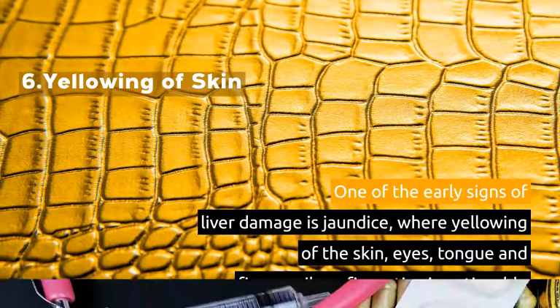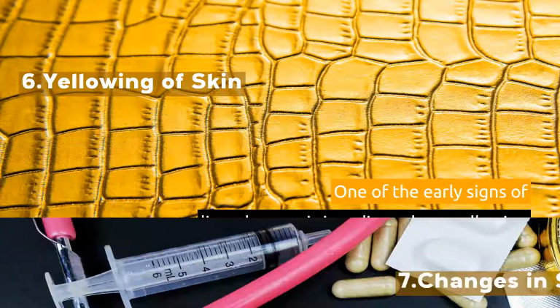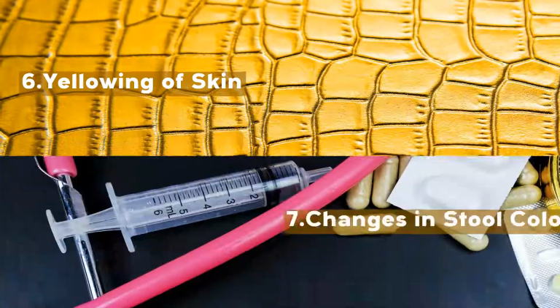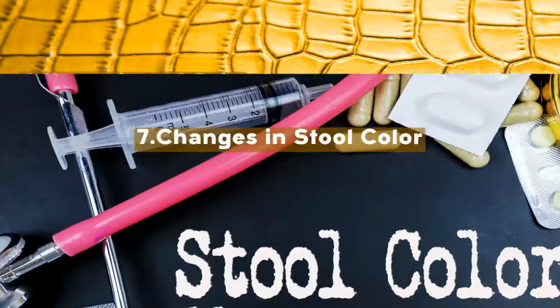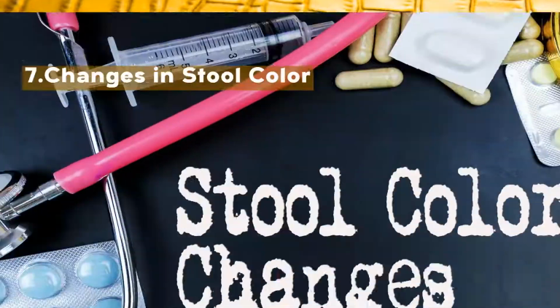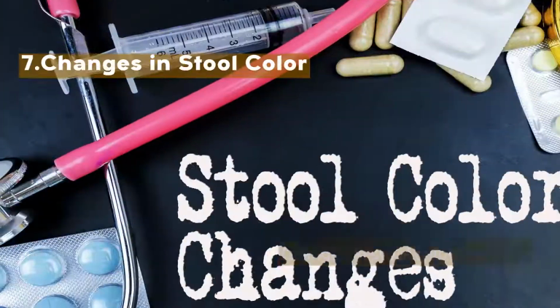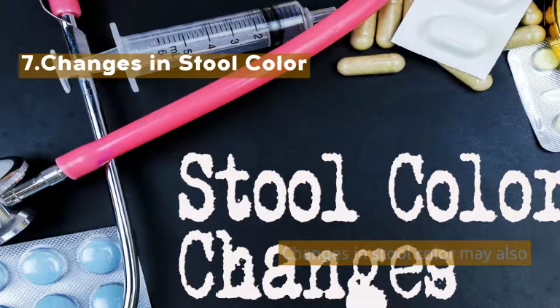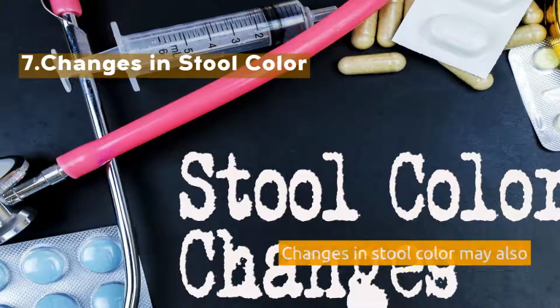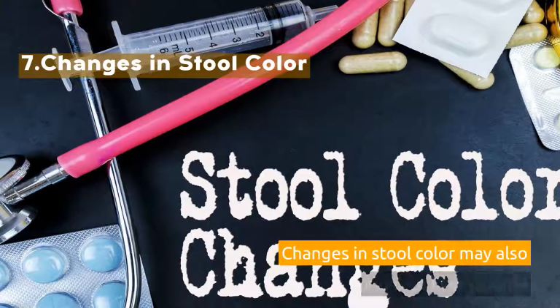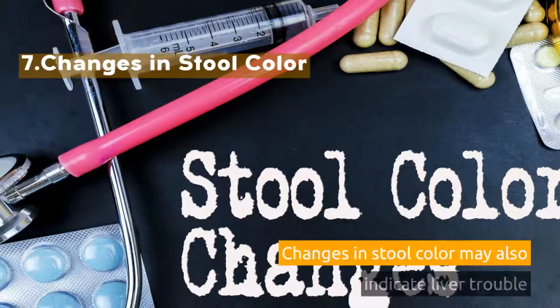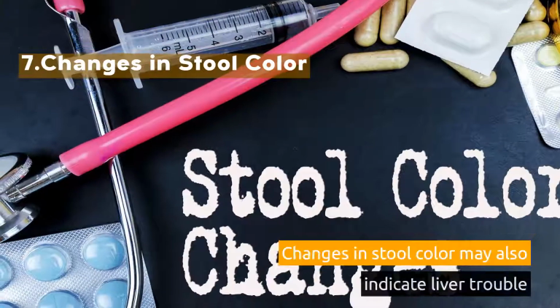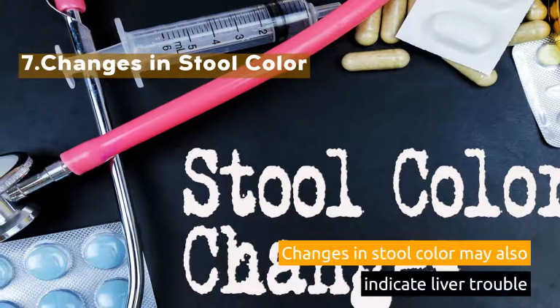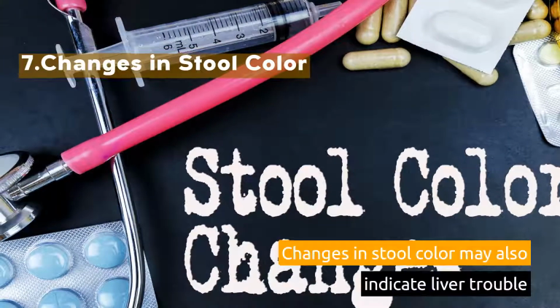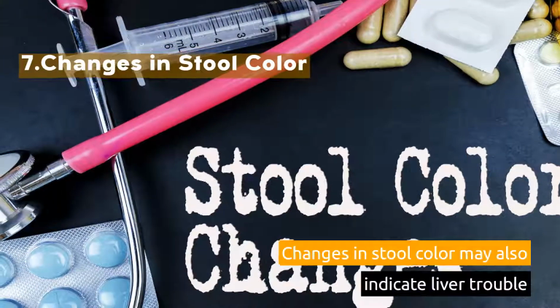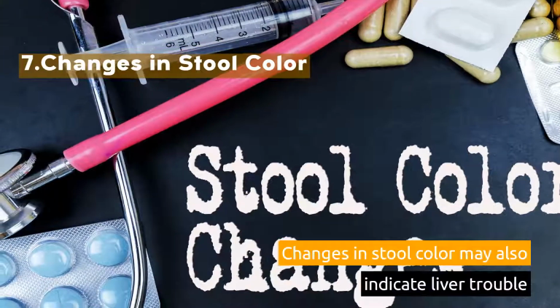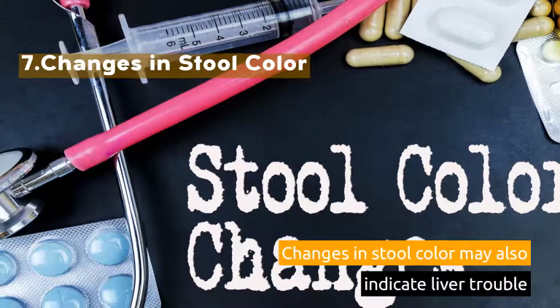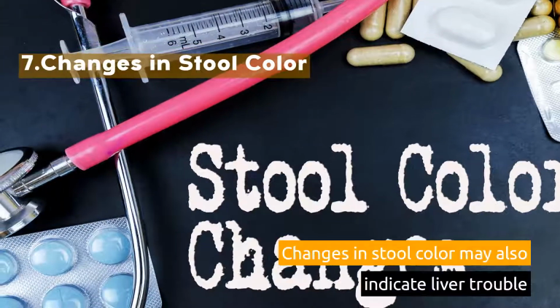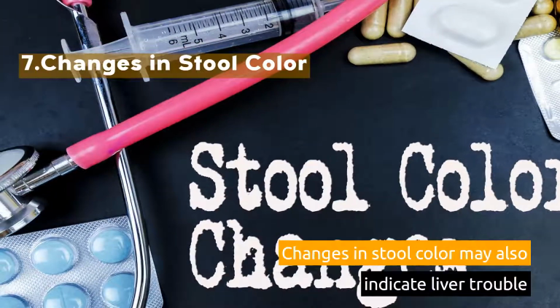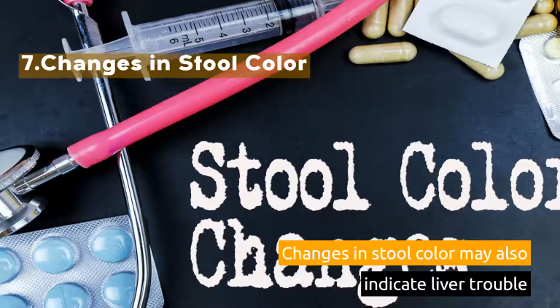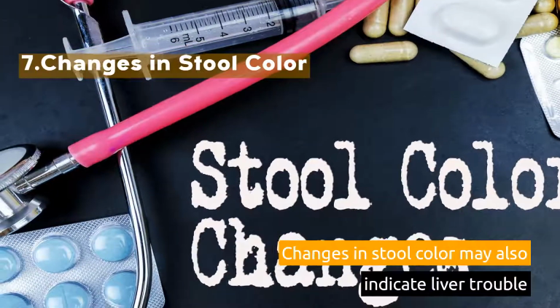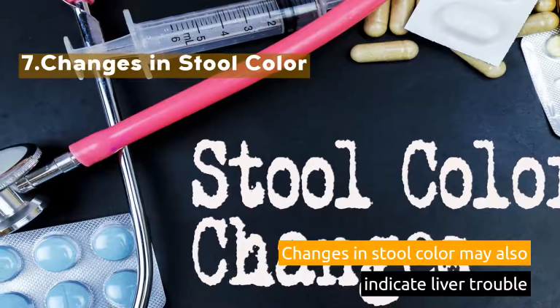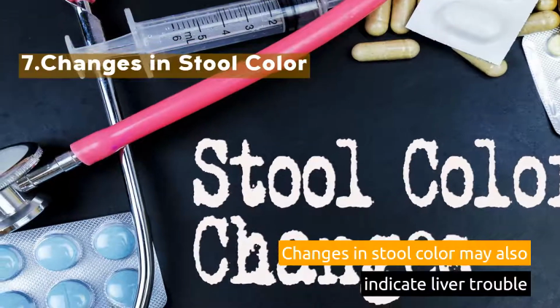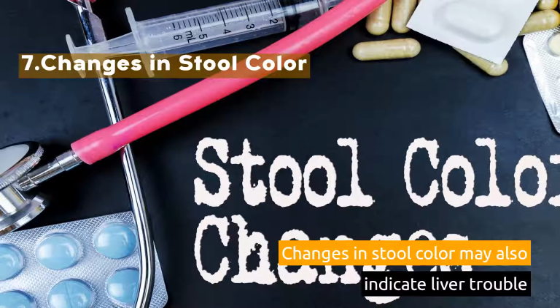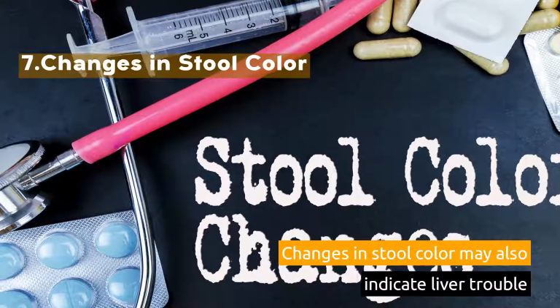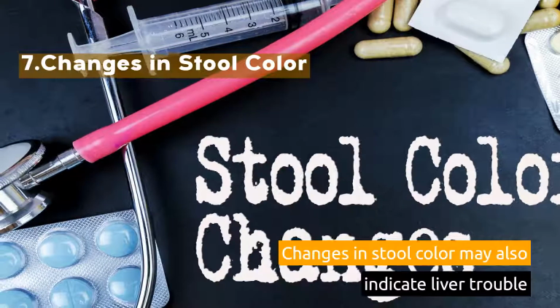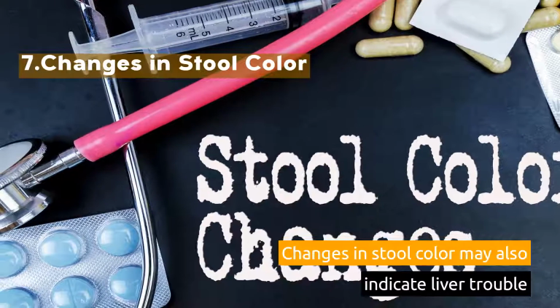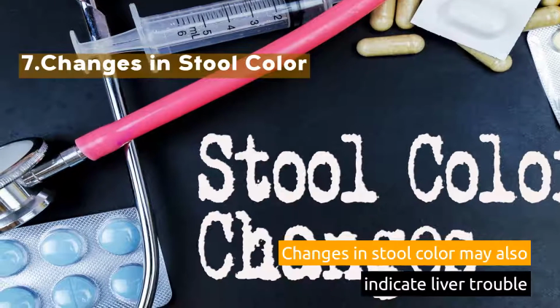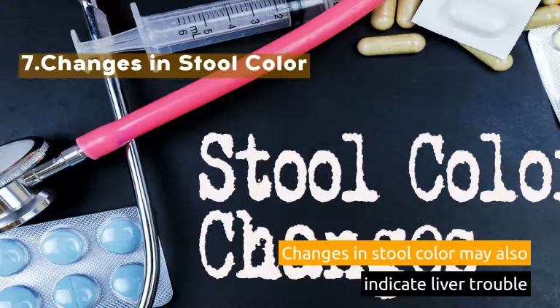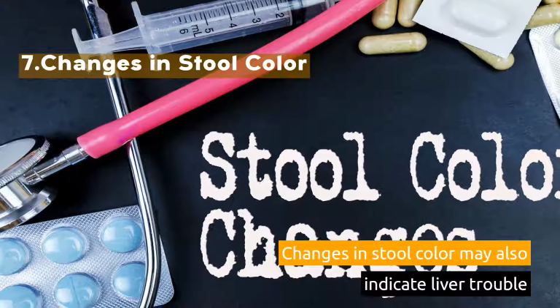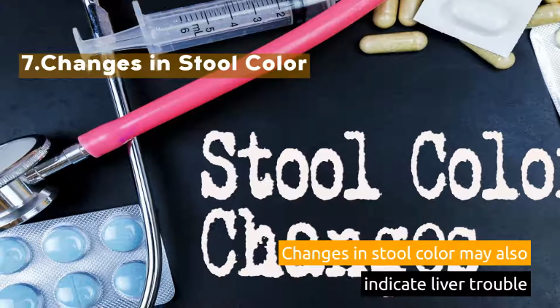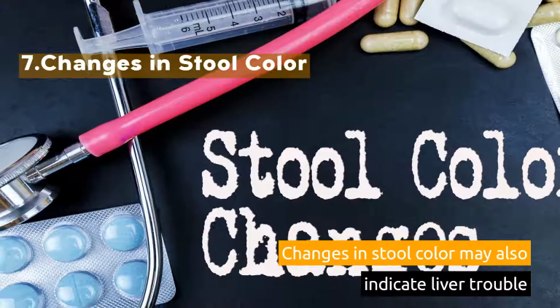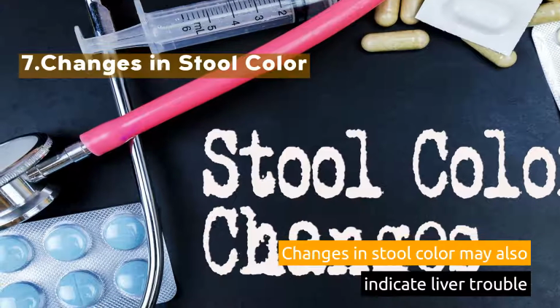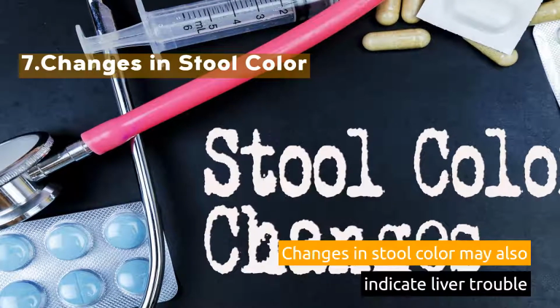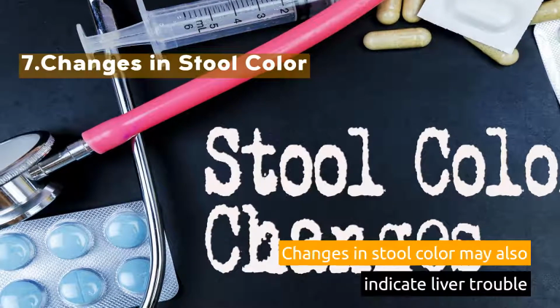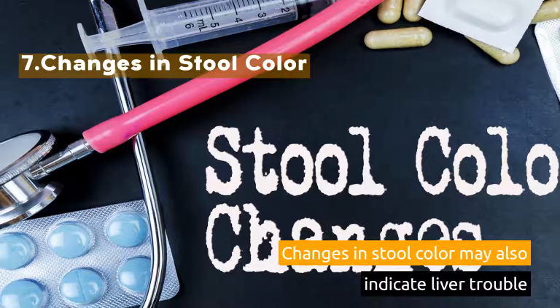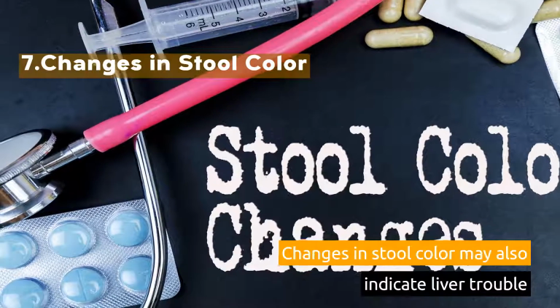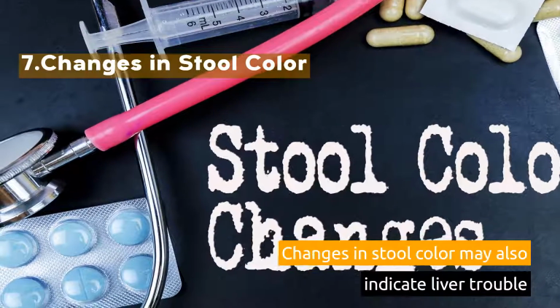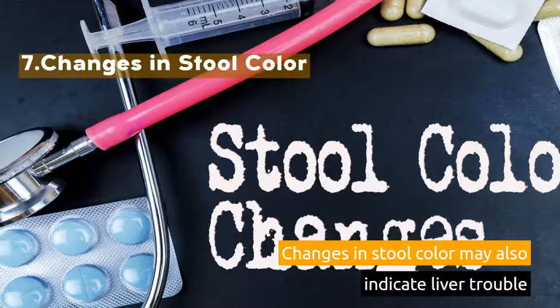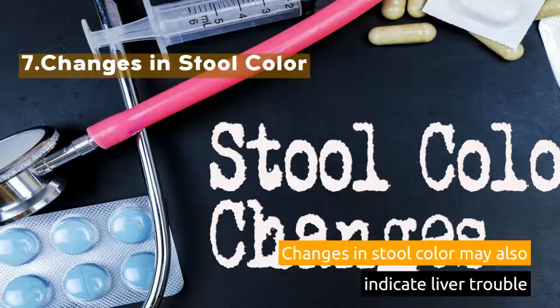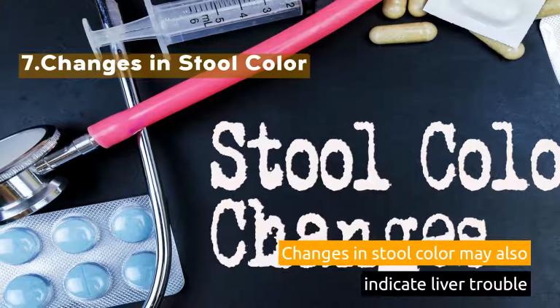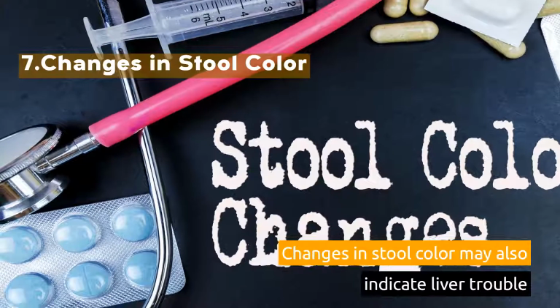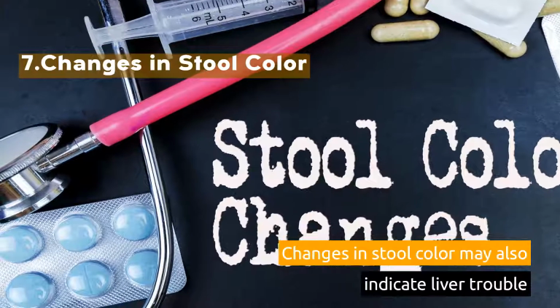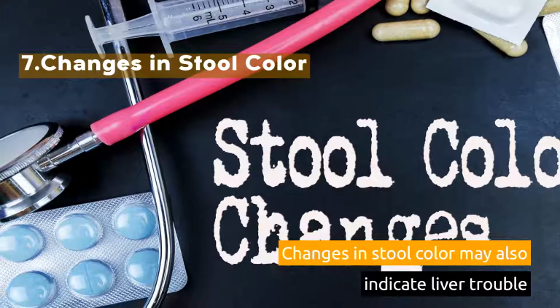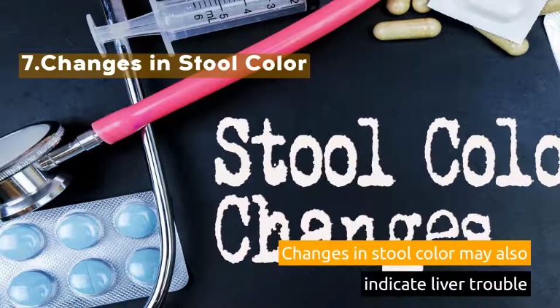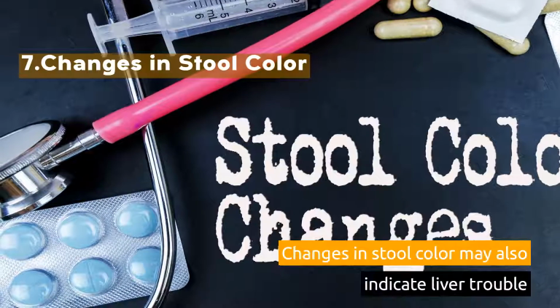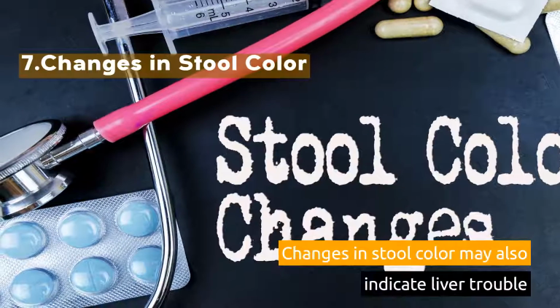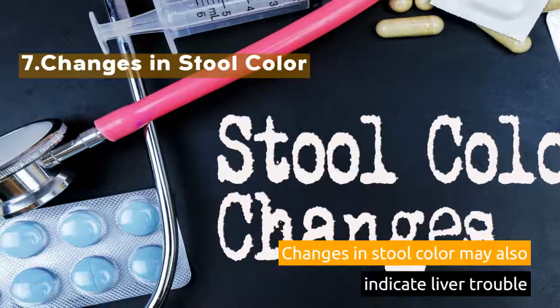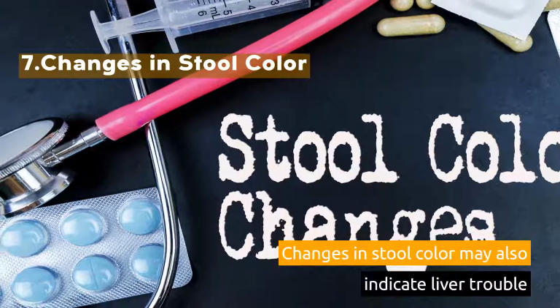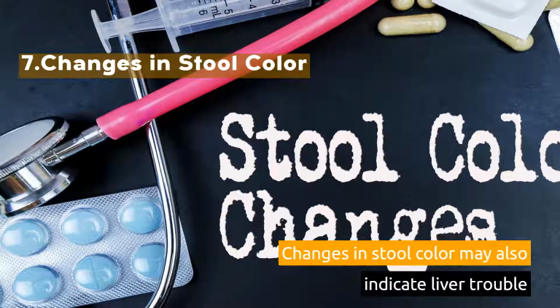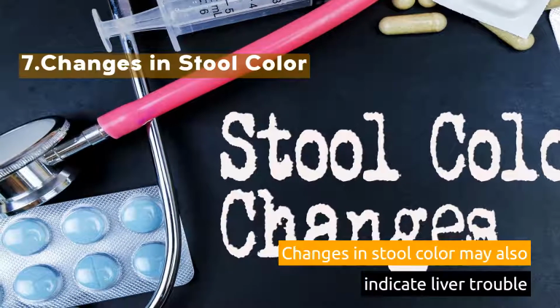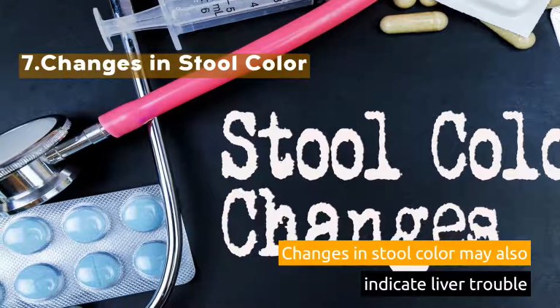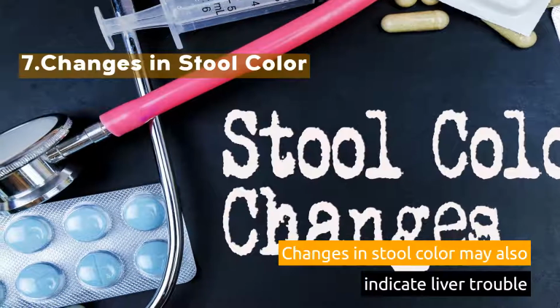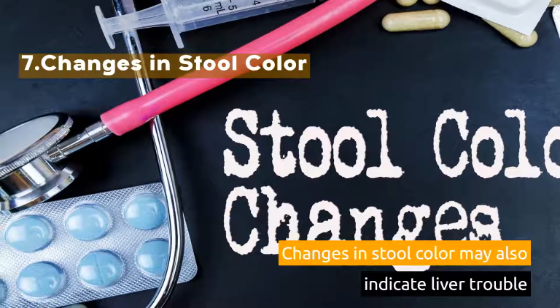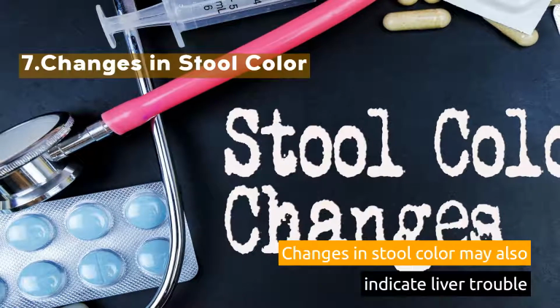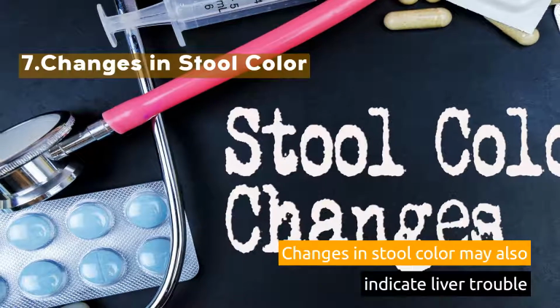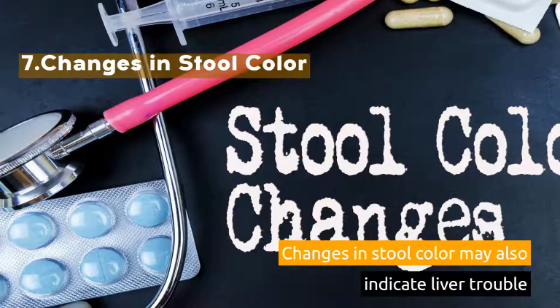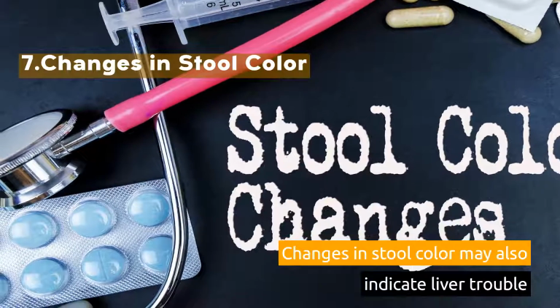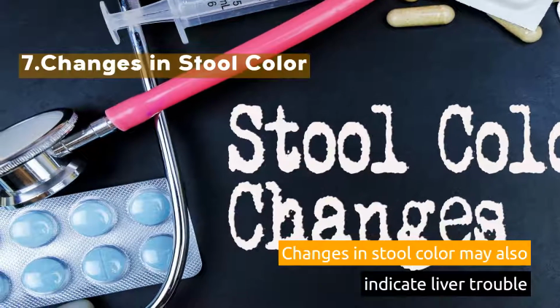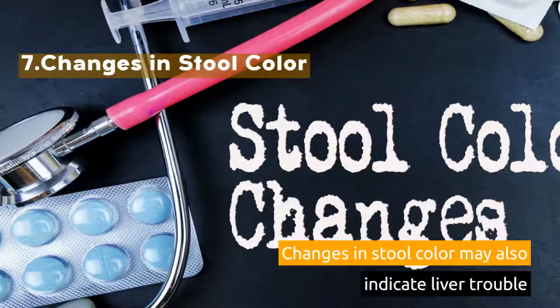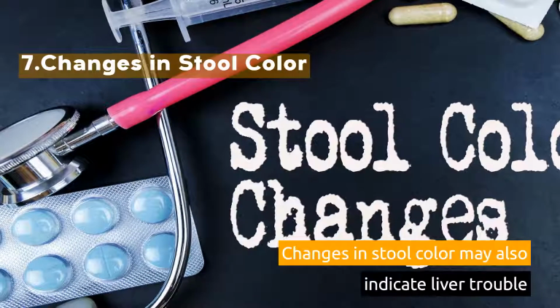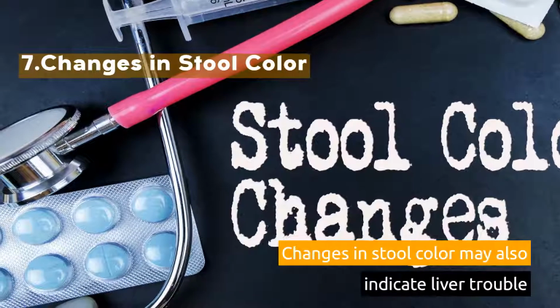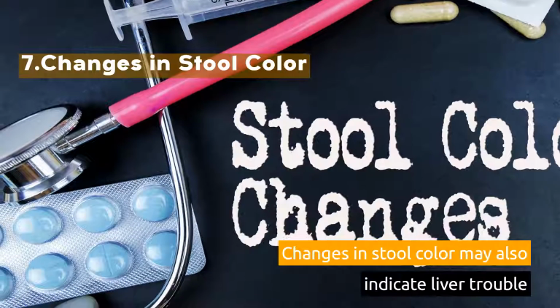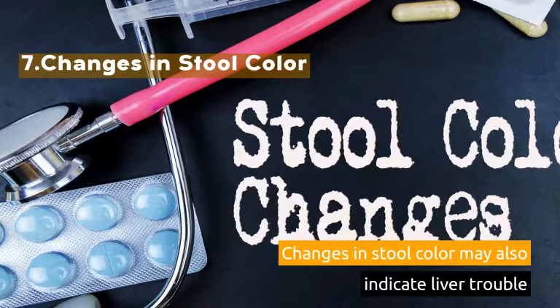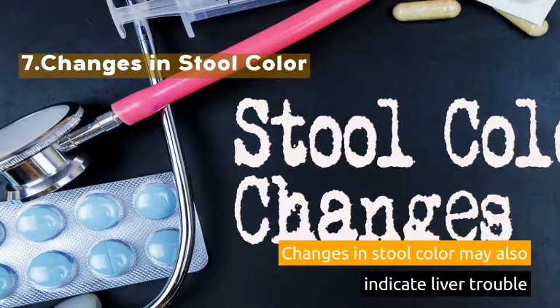7. Changes in Stool Color. Changes in stool color may also indicate liver trouble.